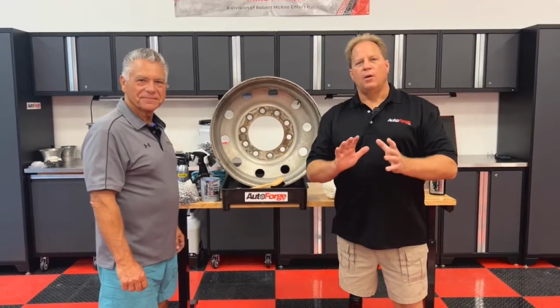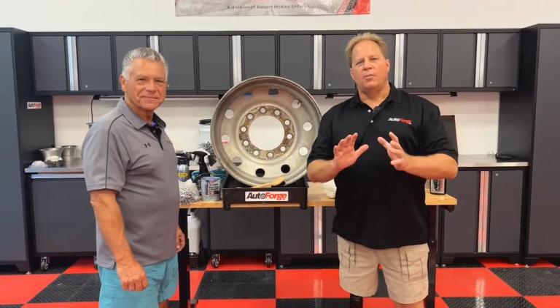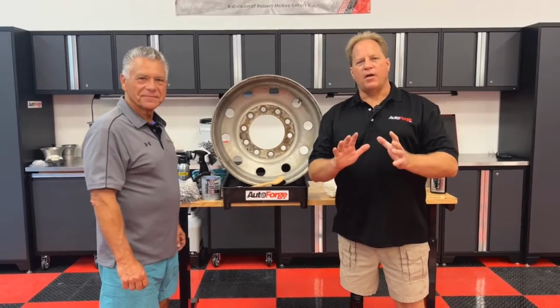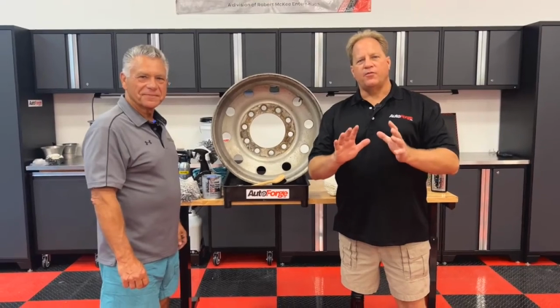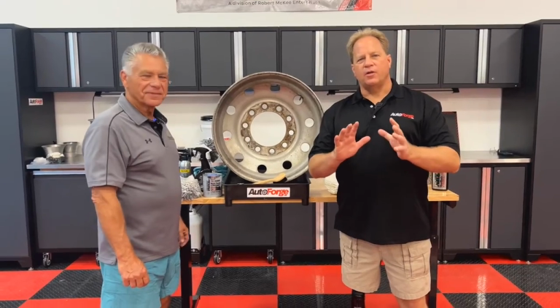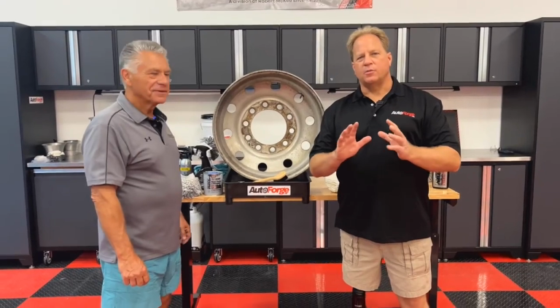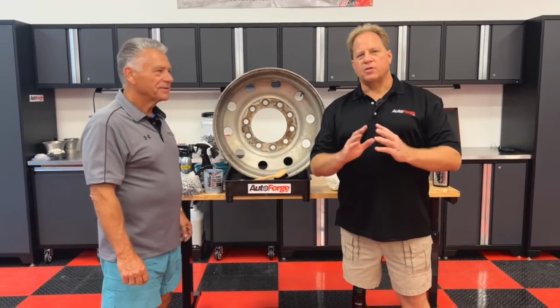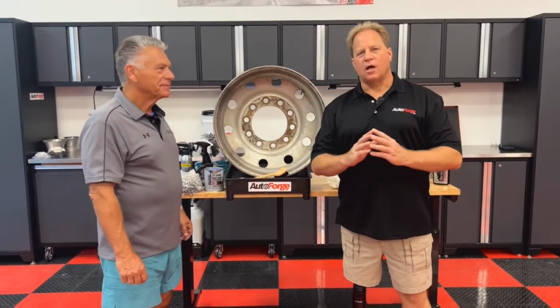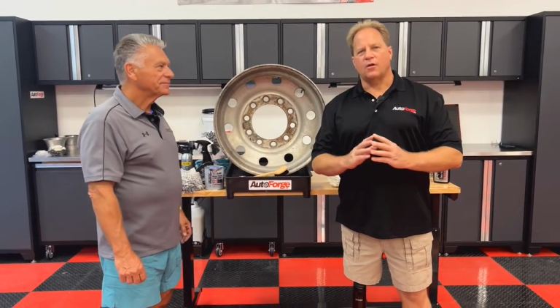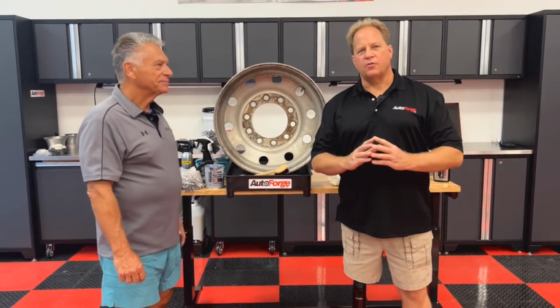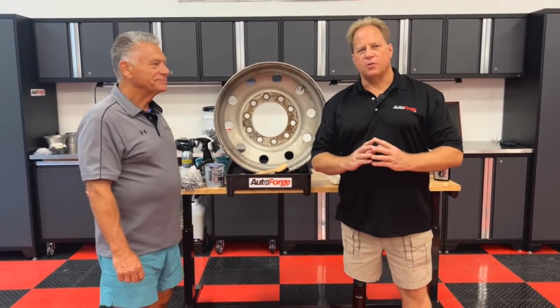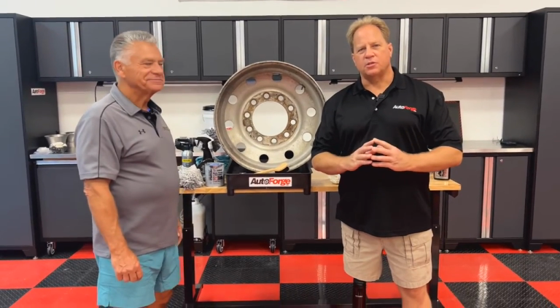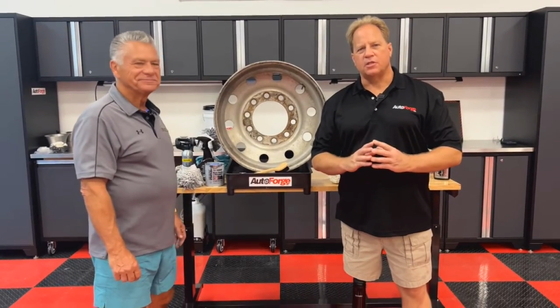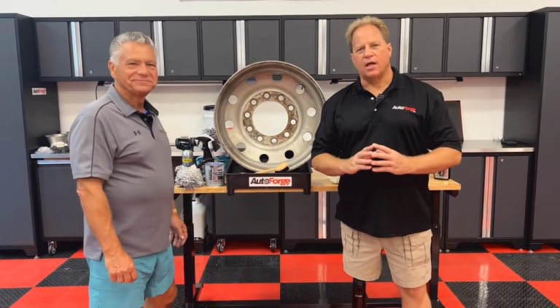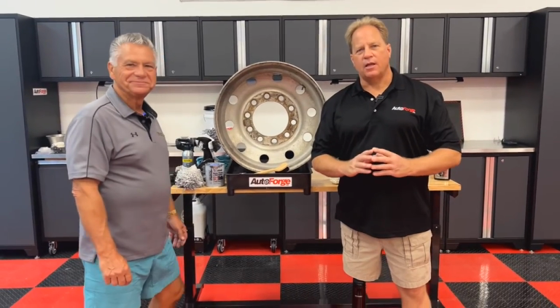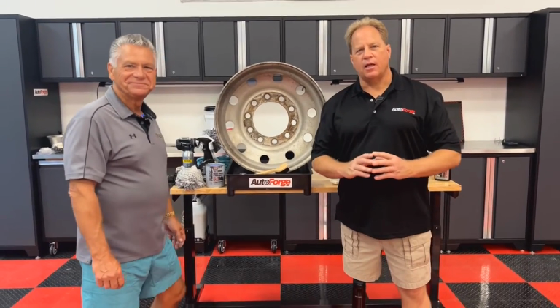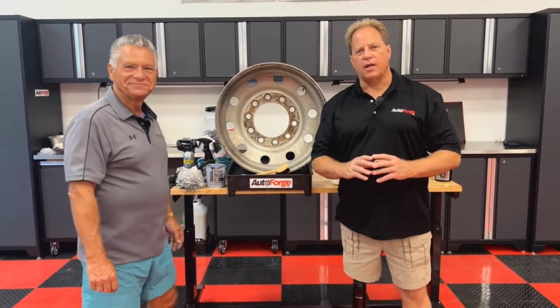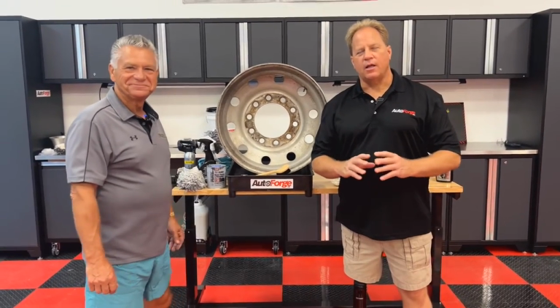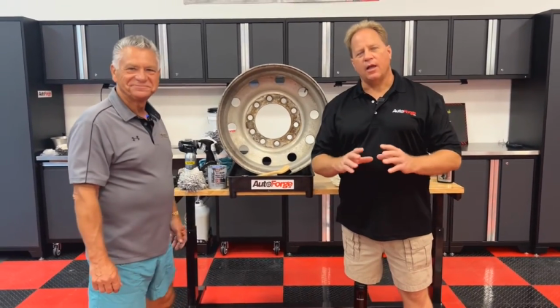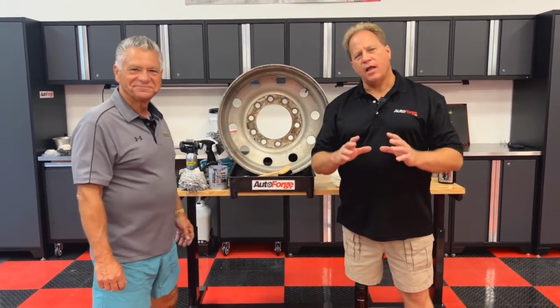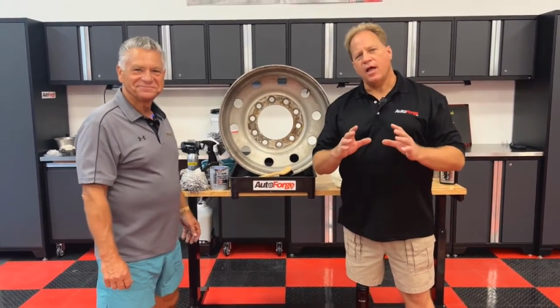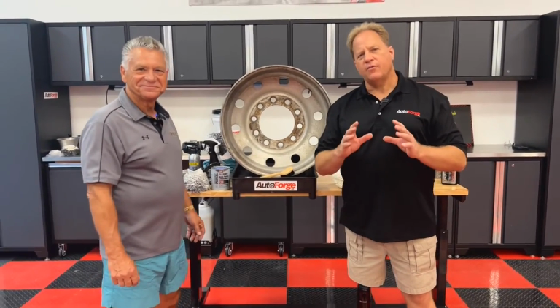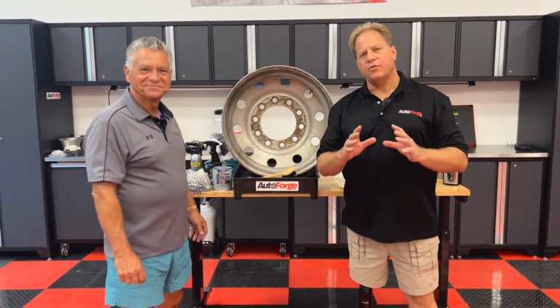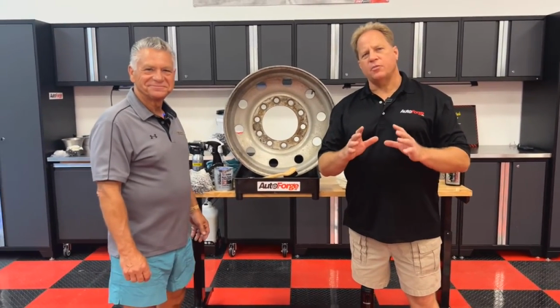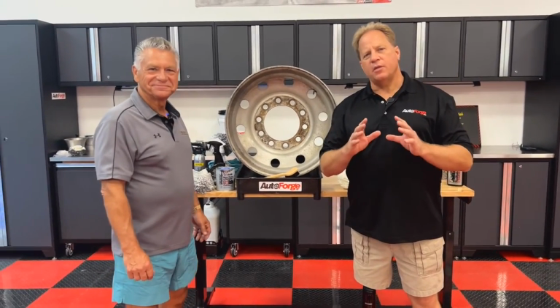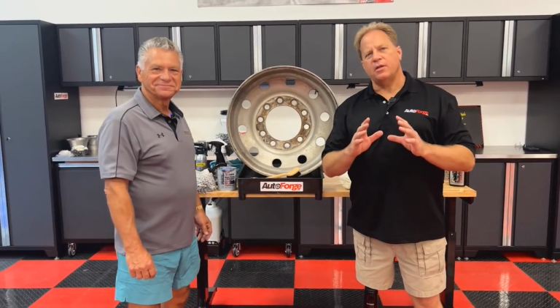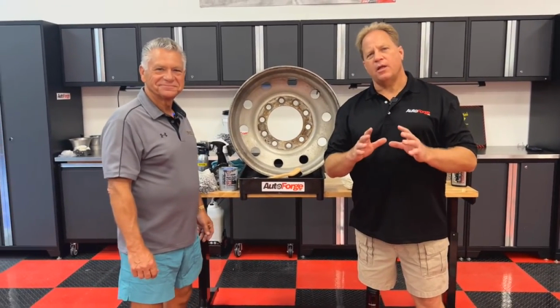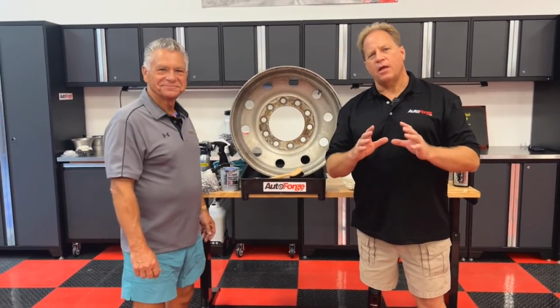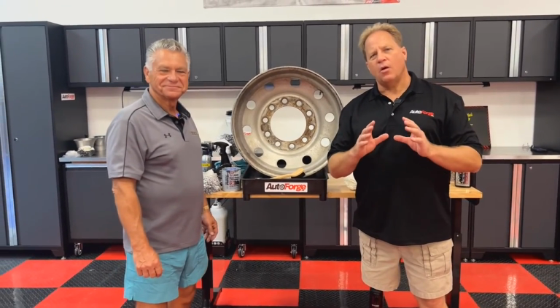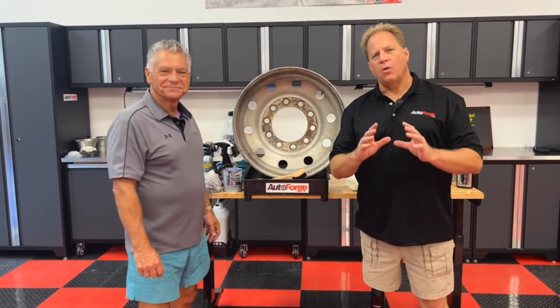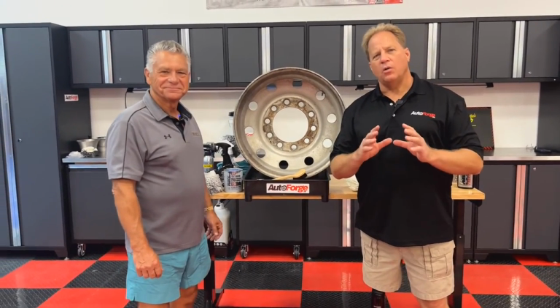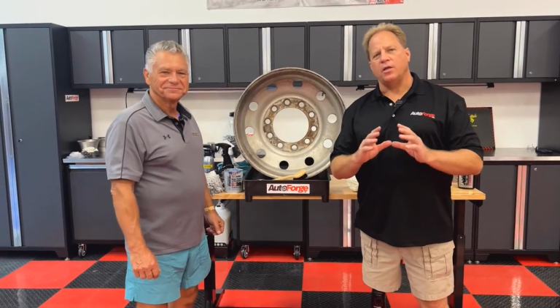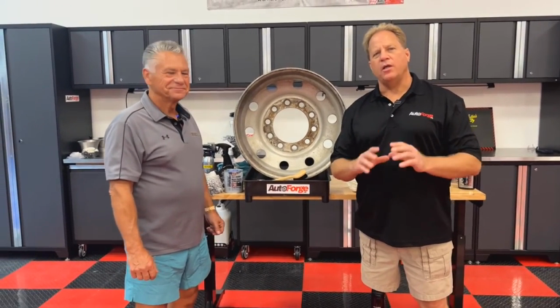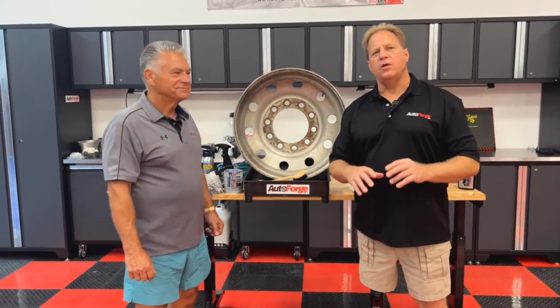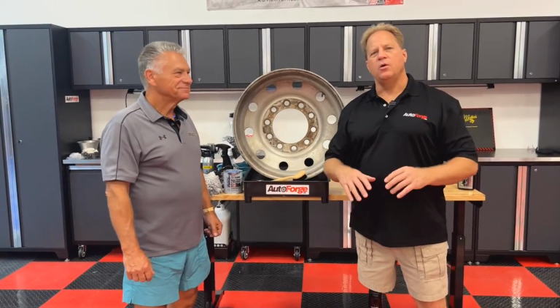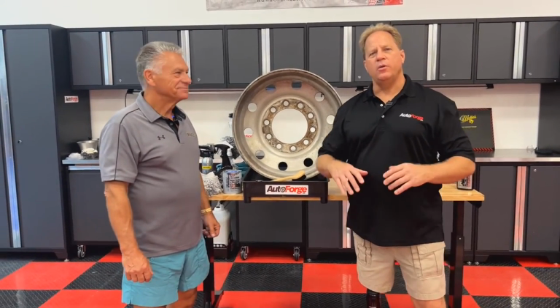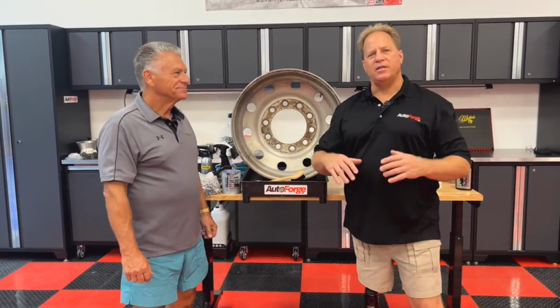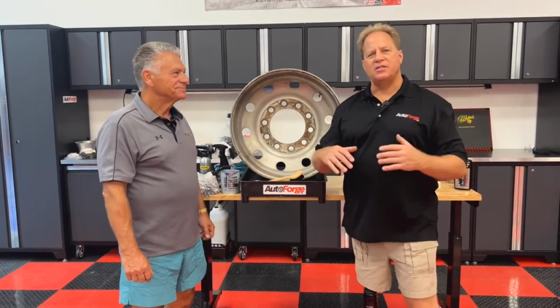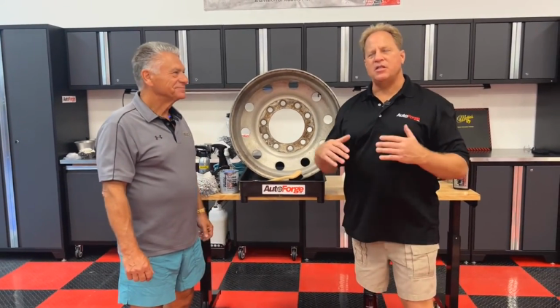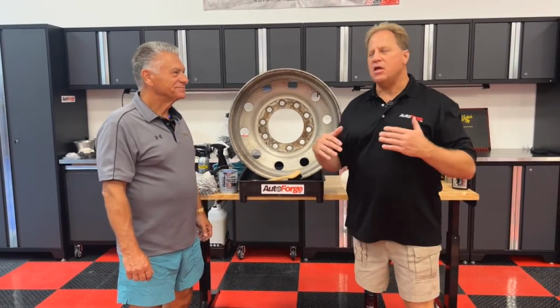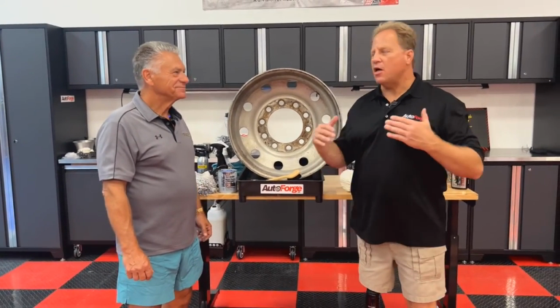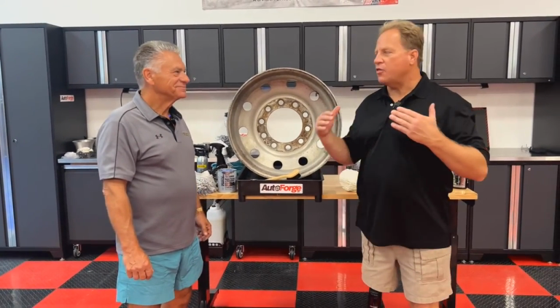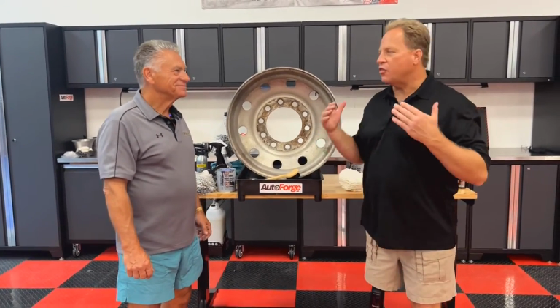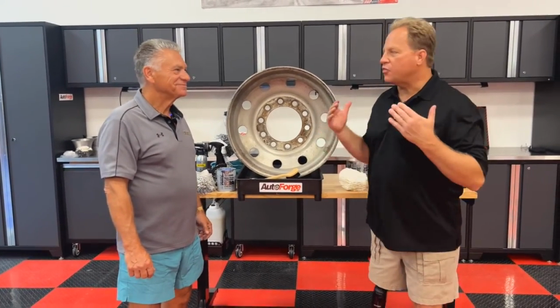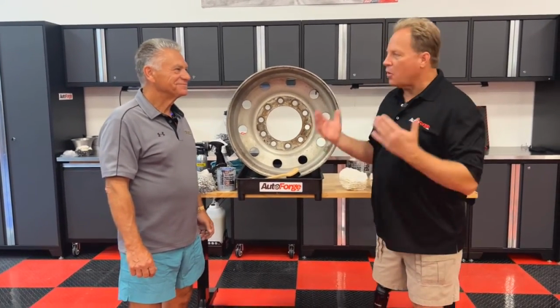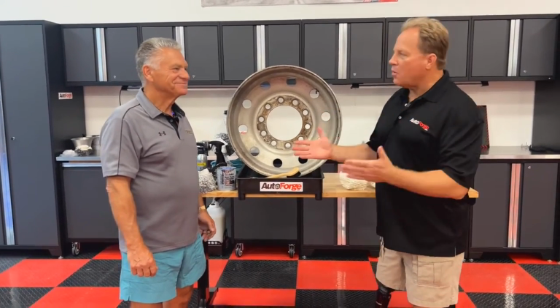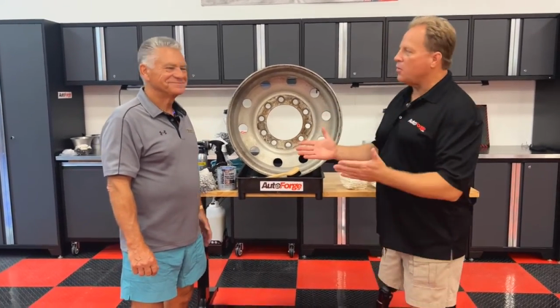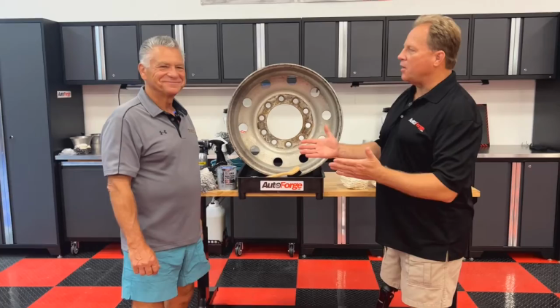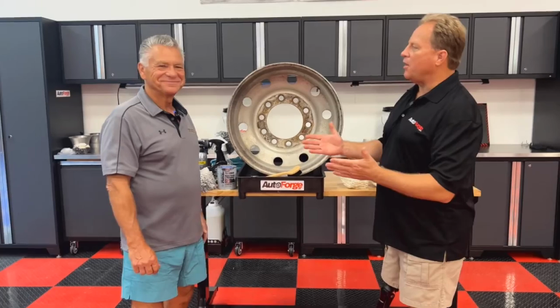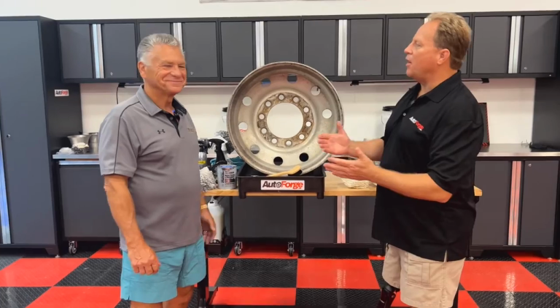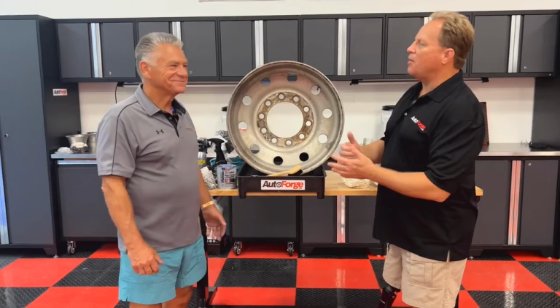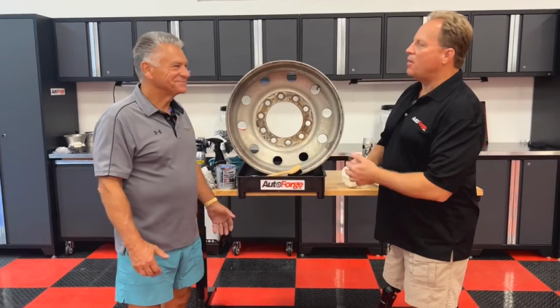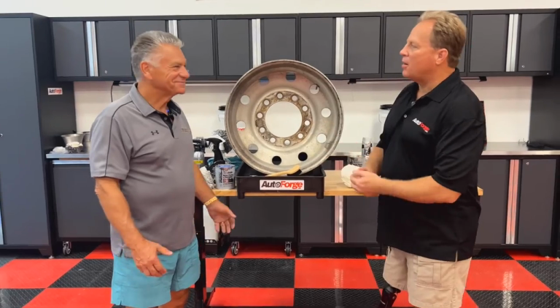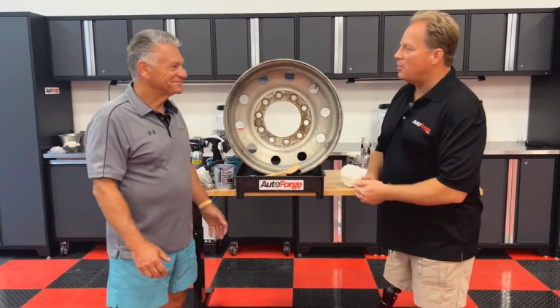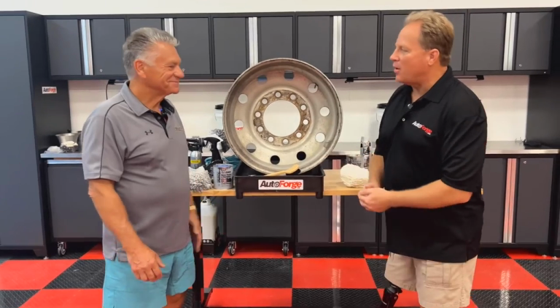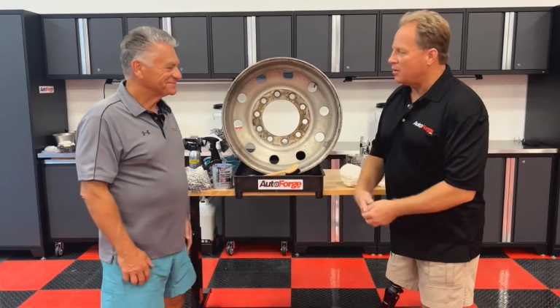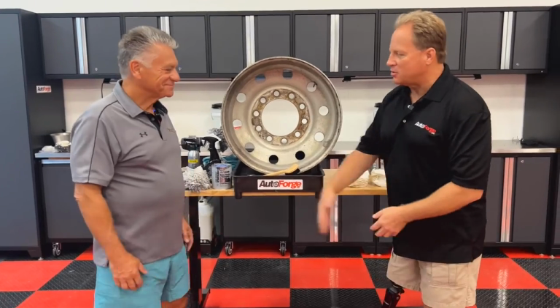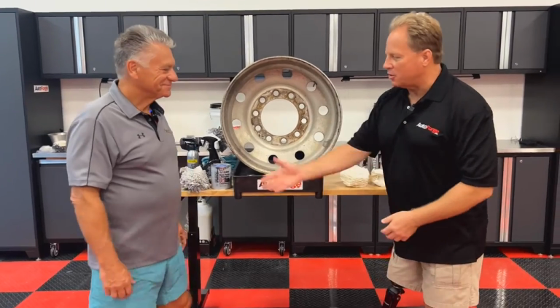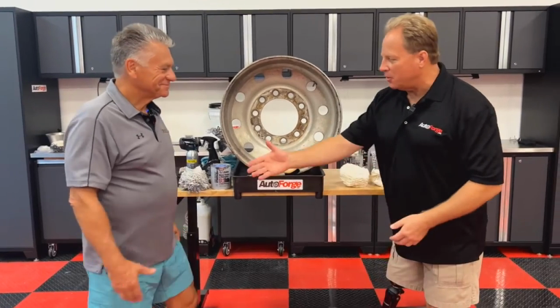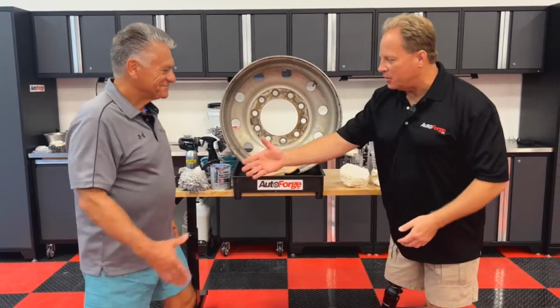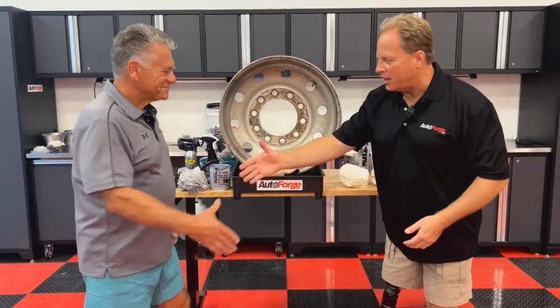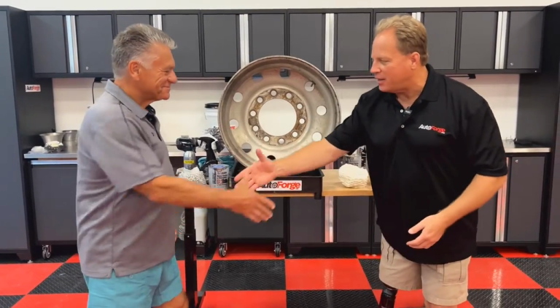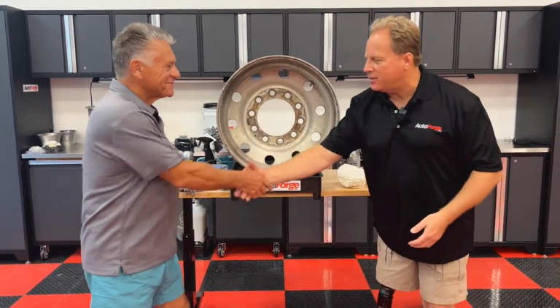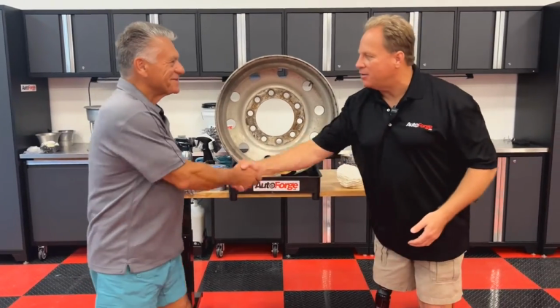Mike Phillips, Autoforge.net, and I have with me today Oli, who is the authority on metal polishing. Oli, how you doing?